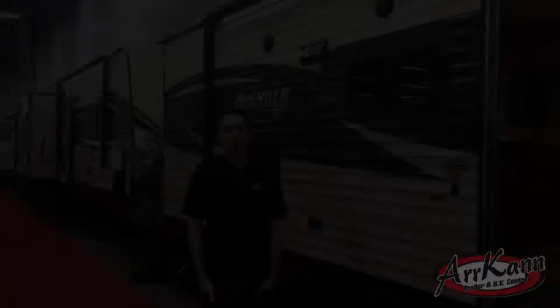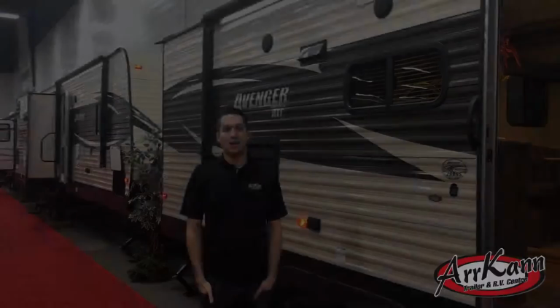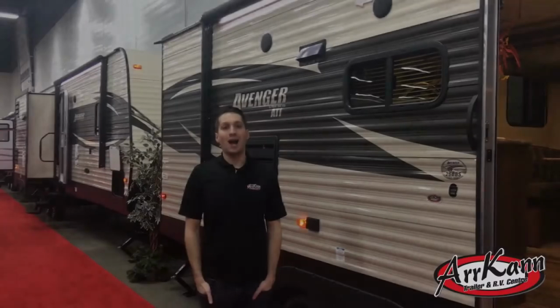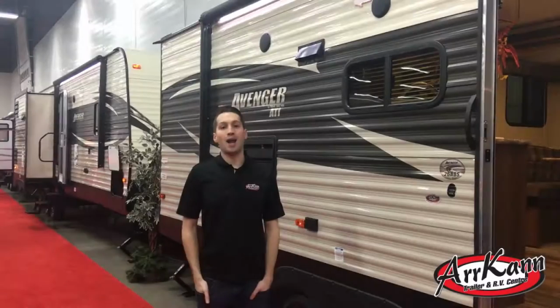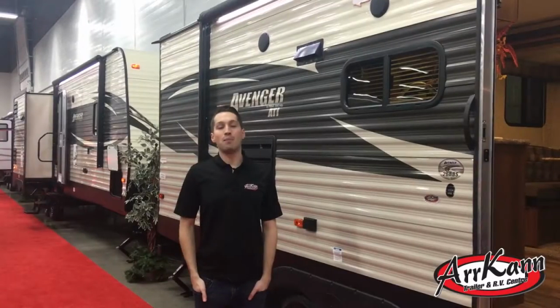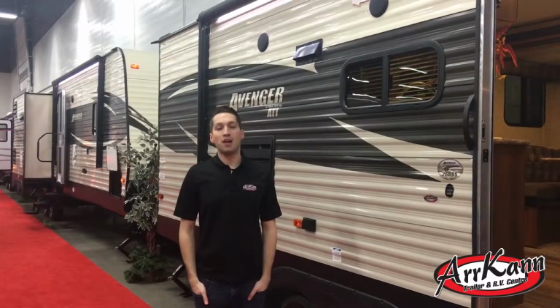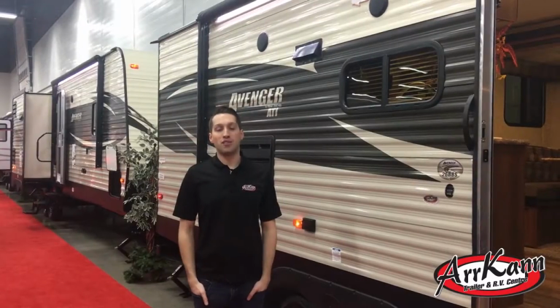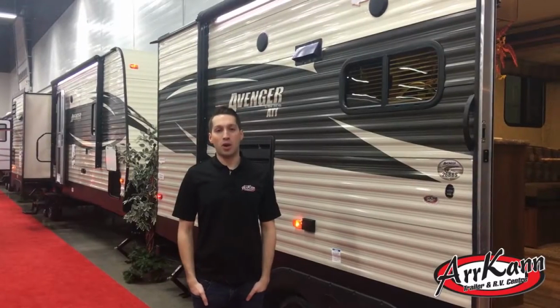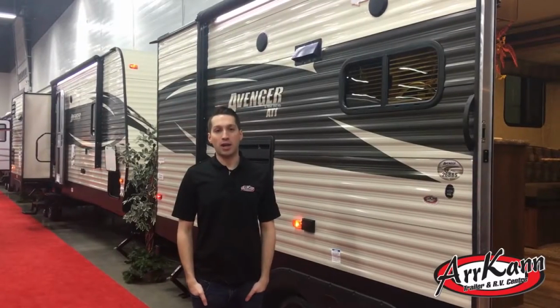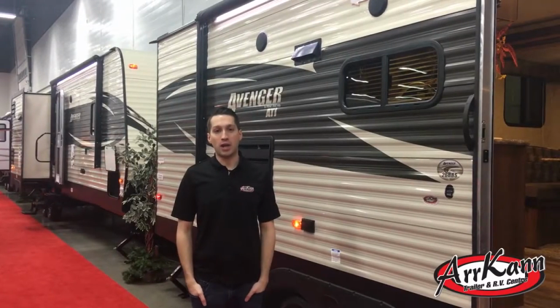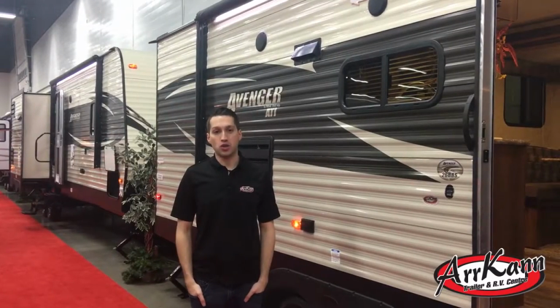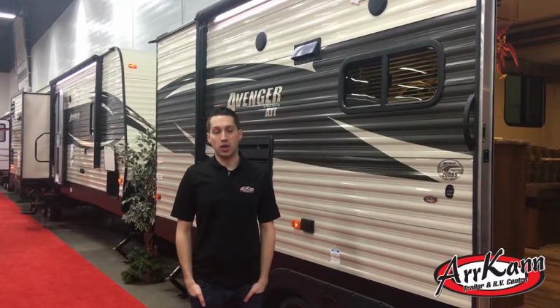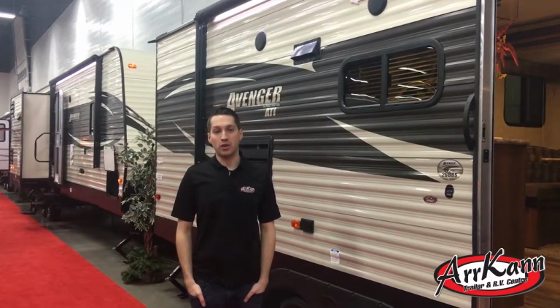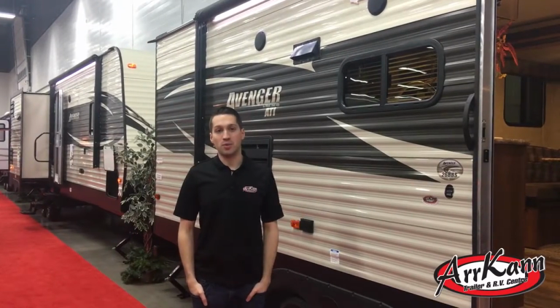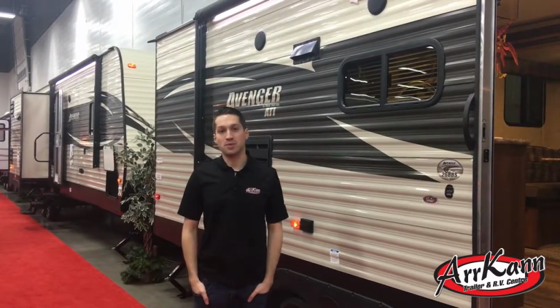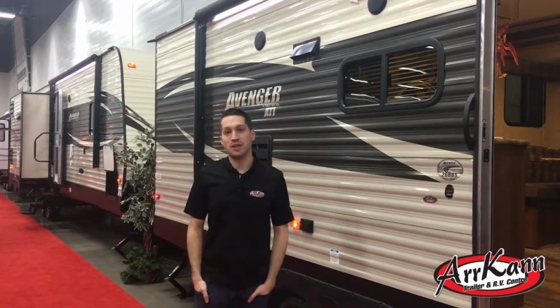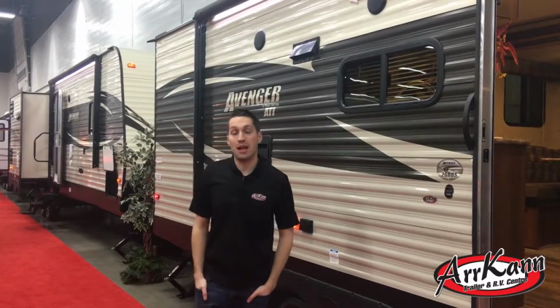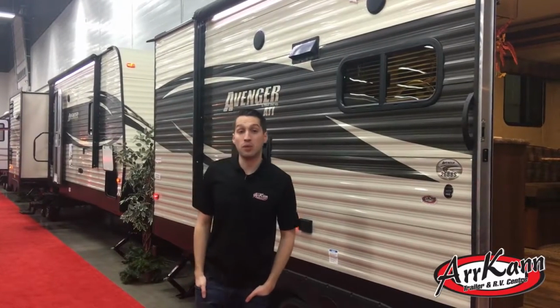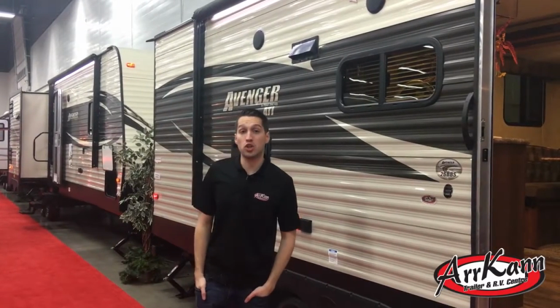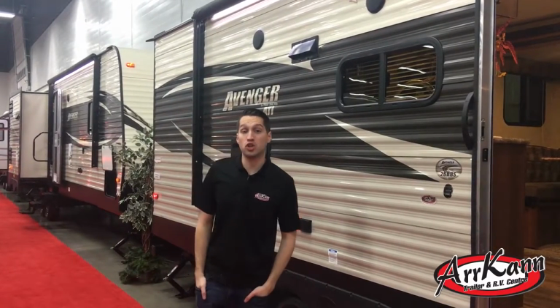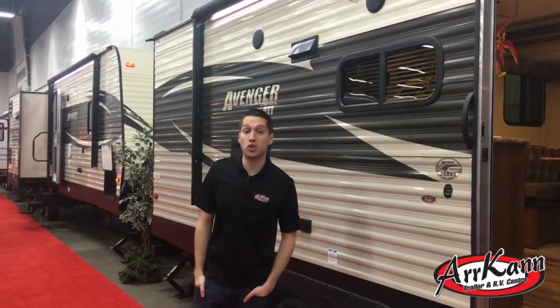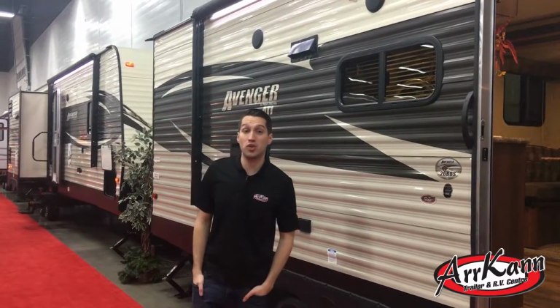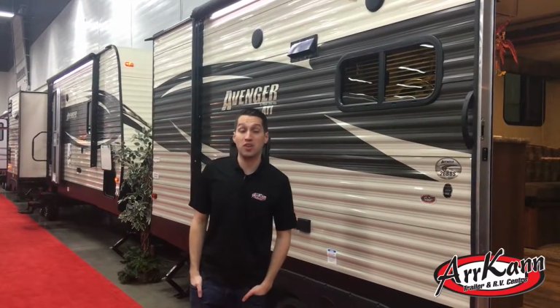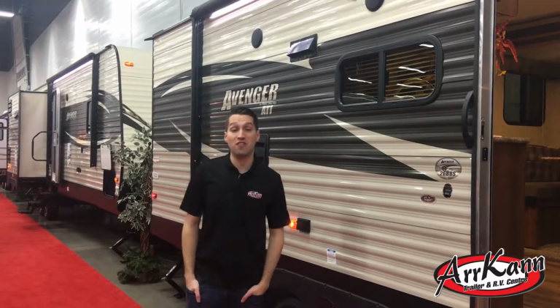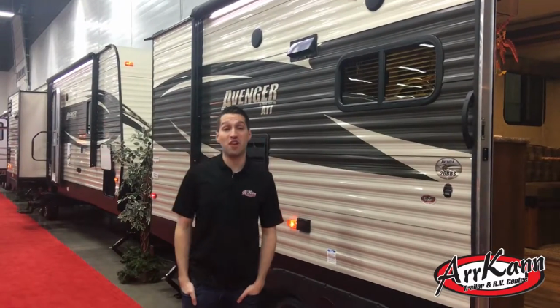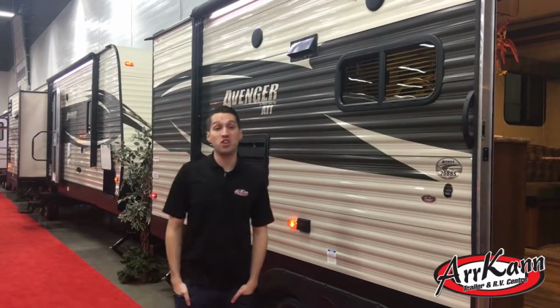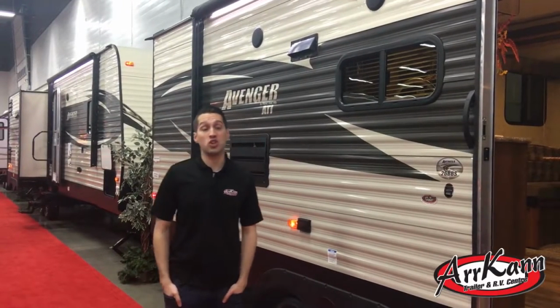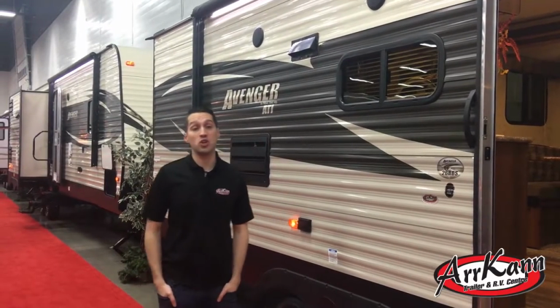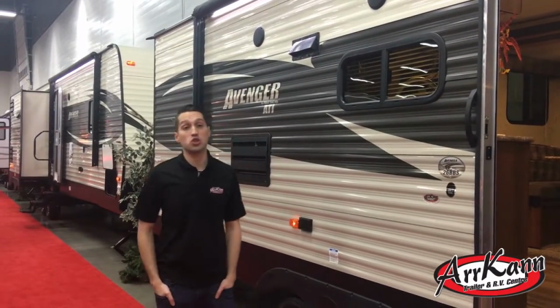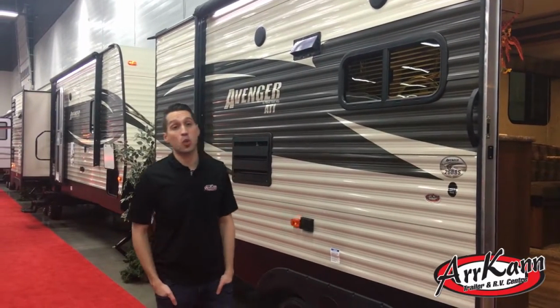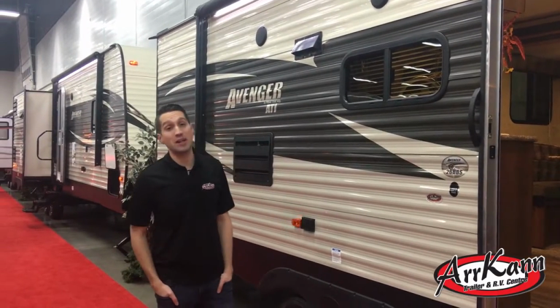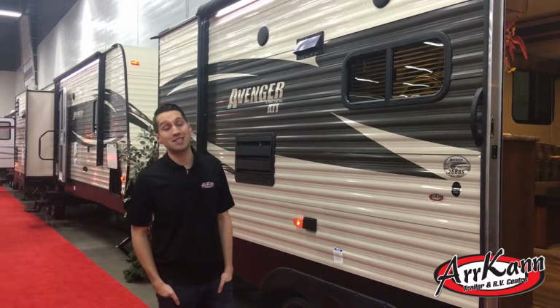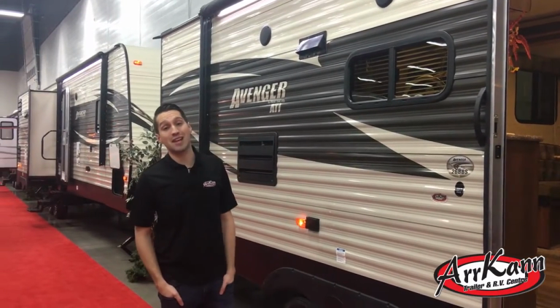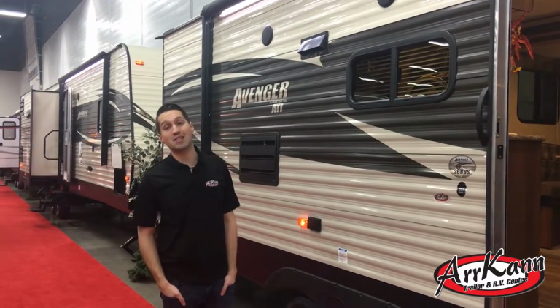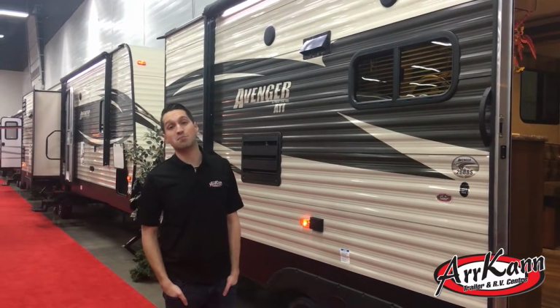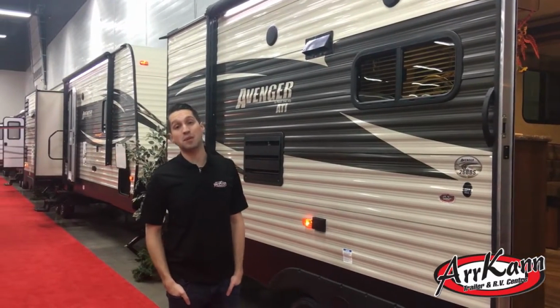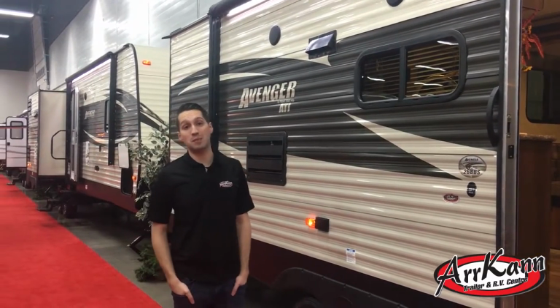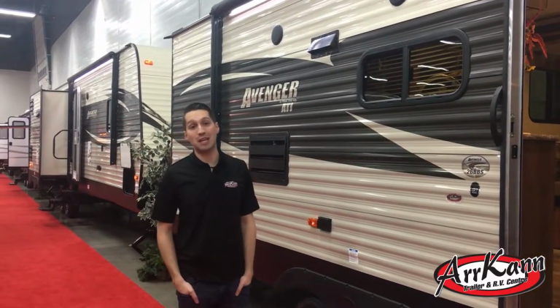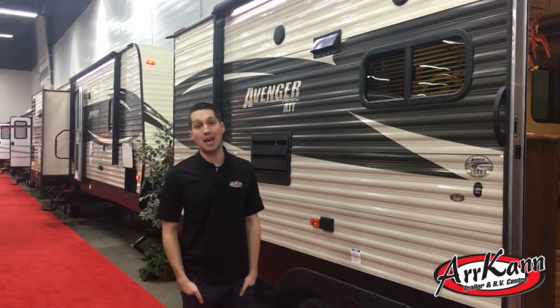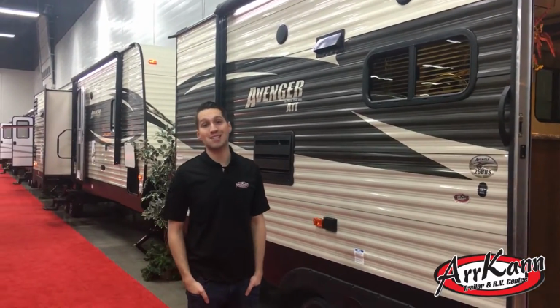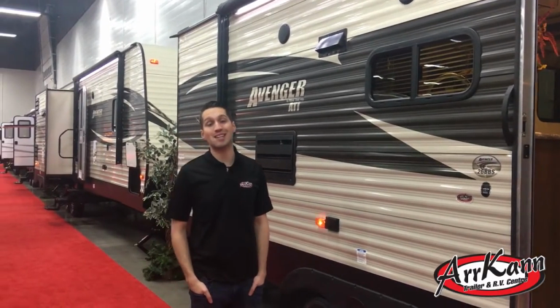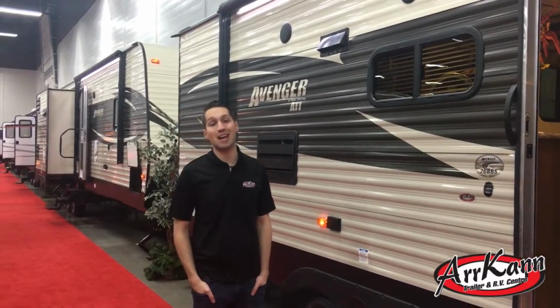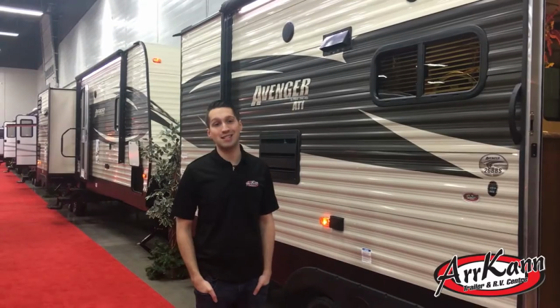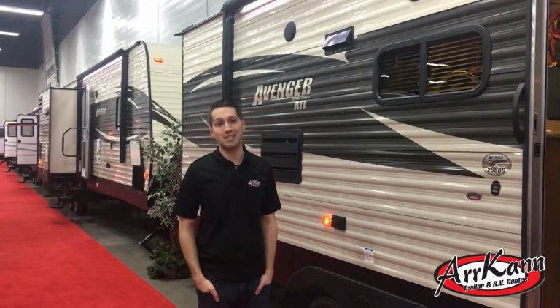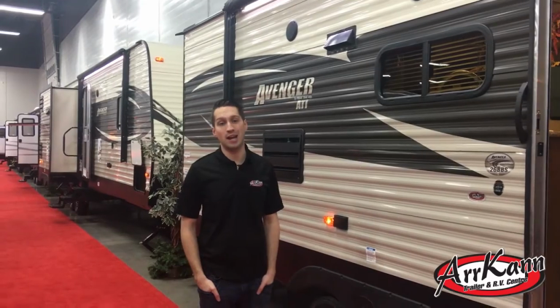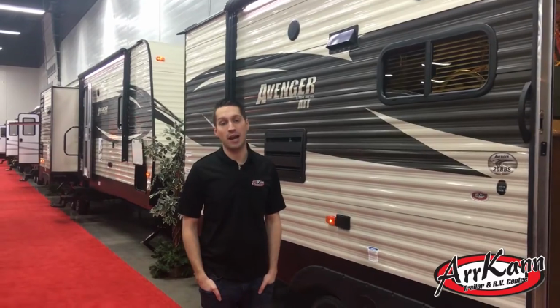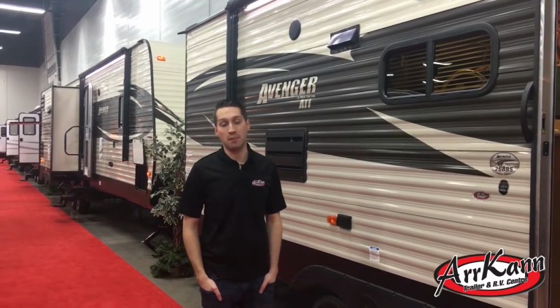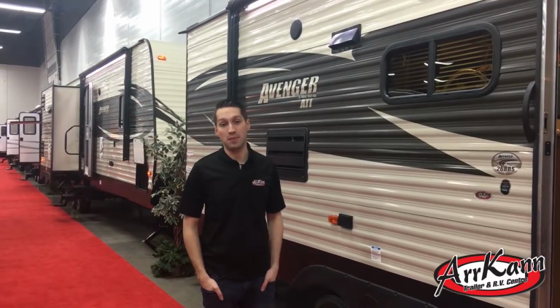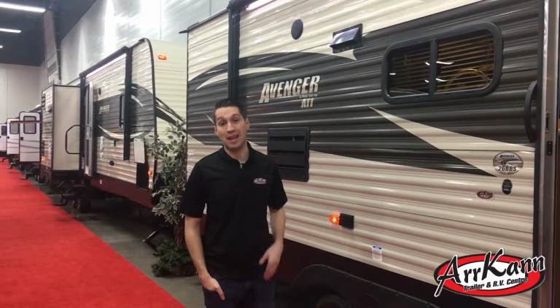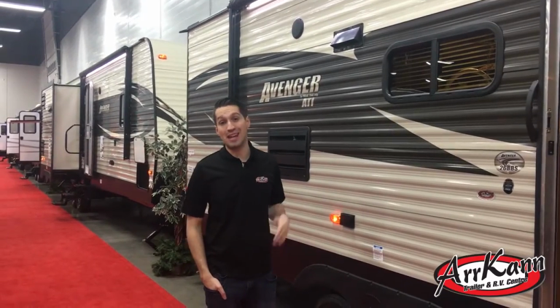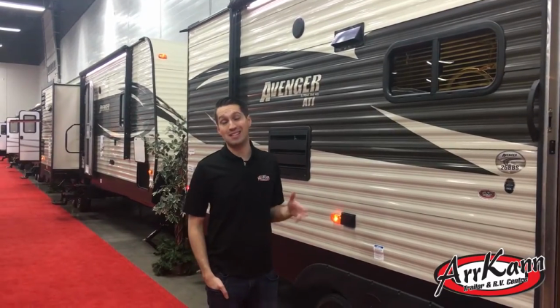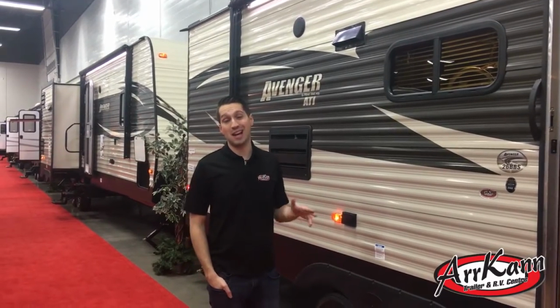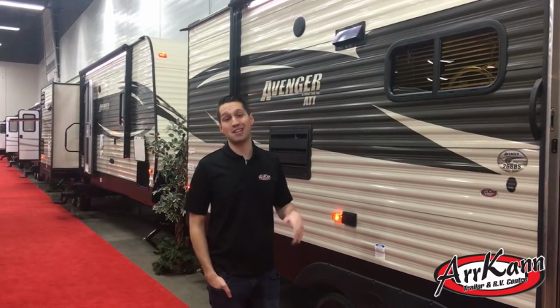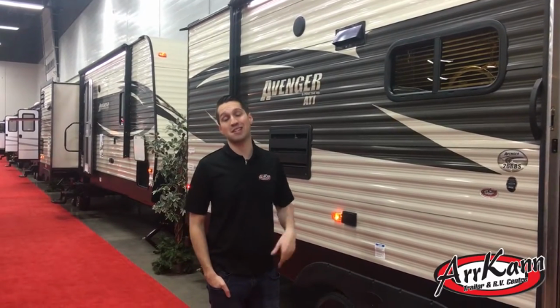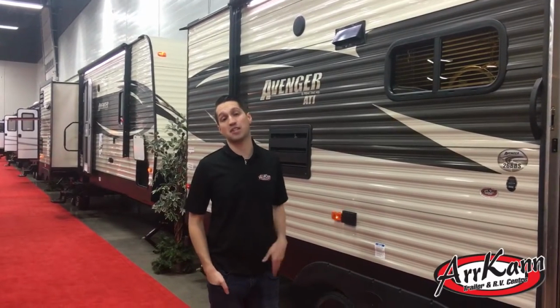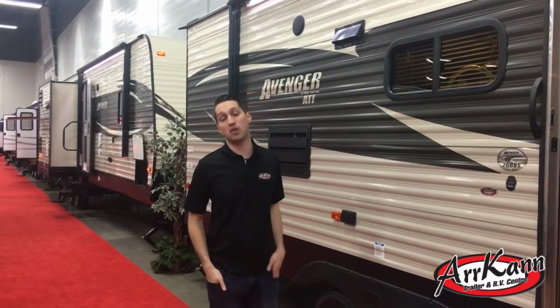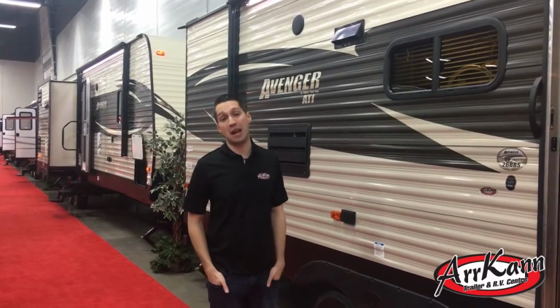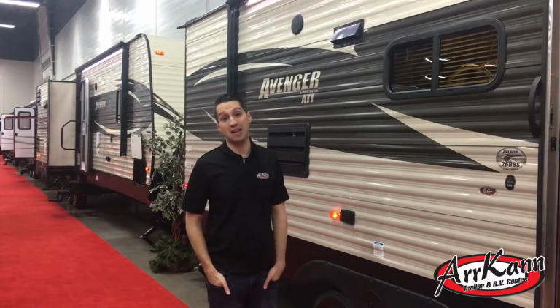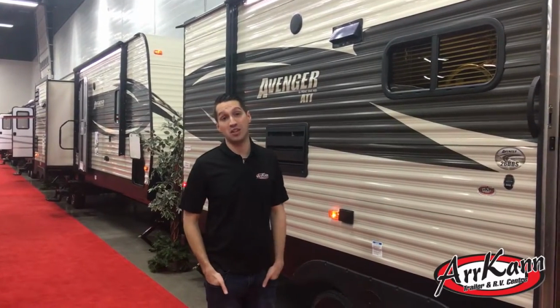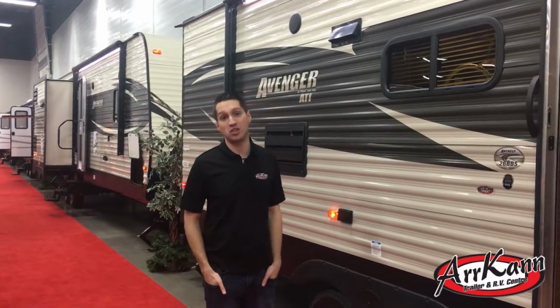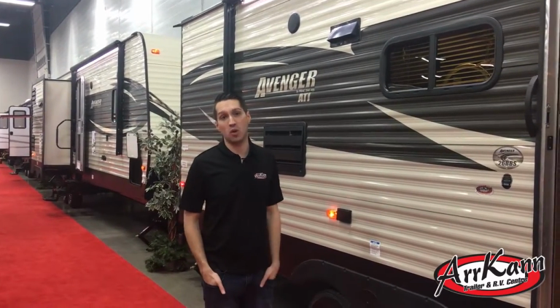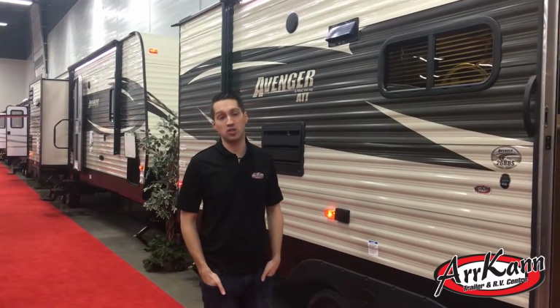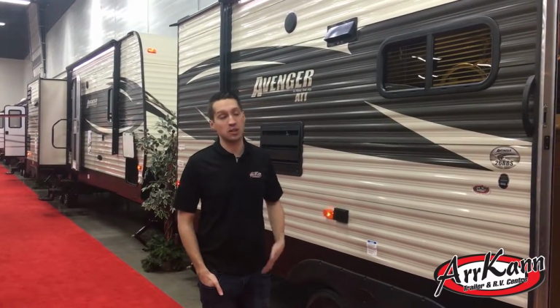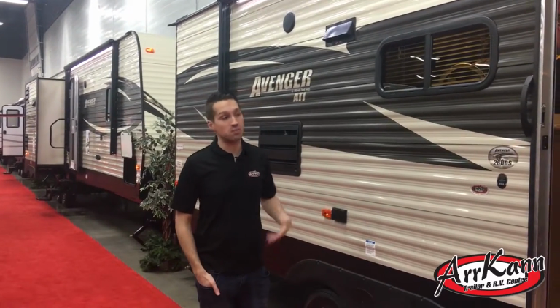Hi, I'm Mike from Arcan Trailer. Today I'm going to show you the Avenger 26 BBS ATI. ATI stands for Anything Toes It.